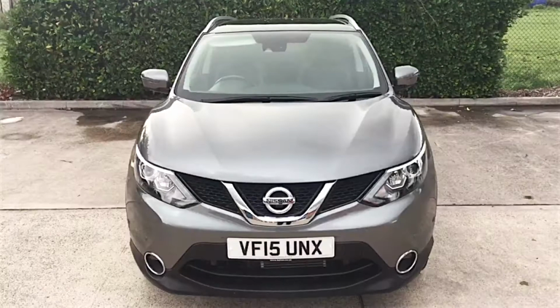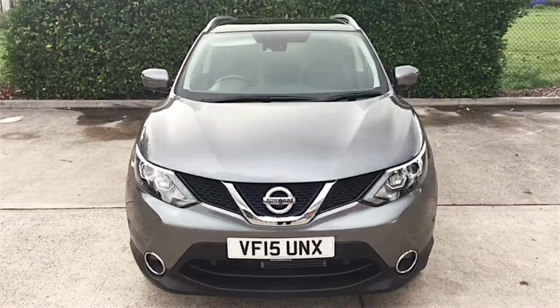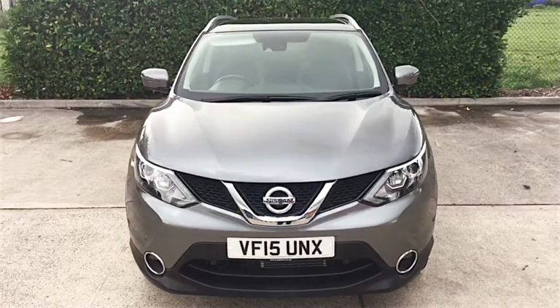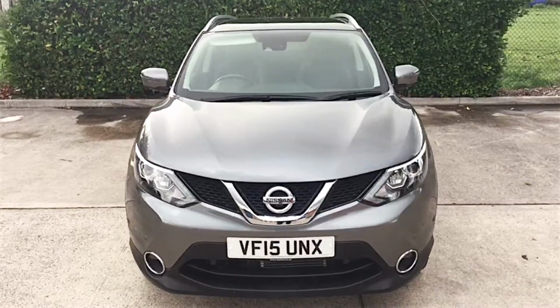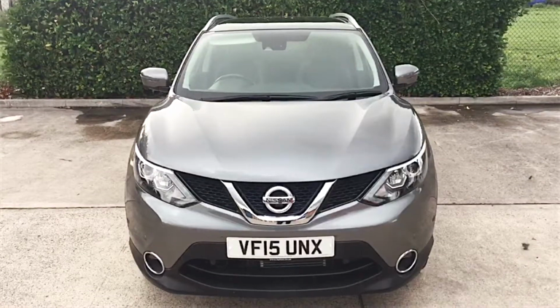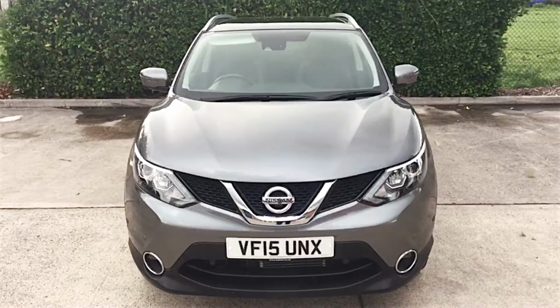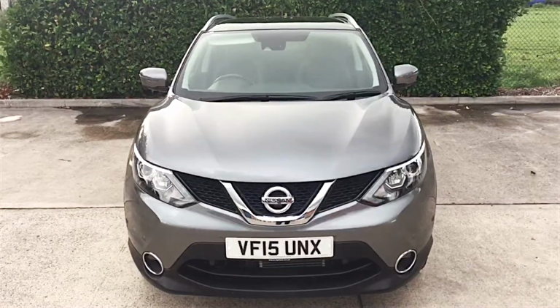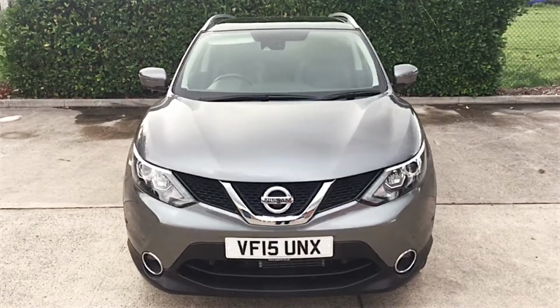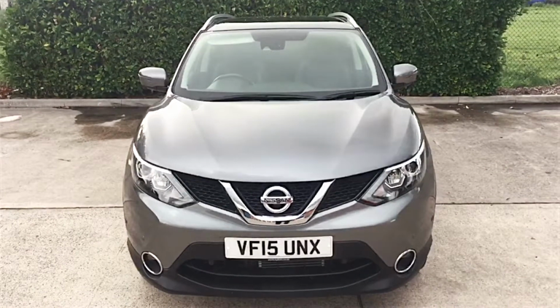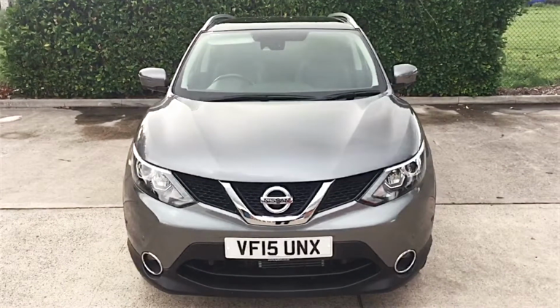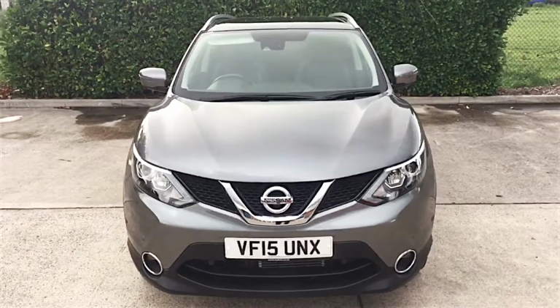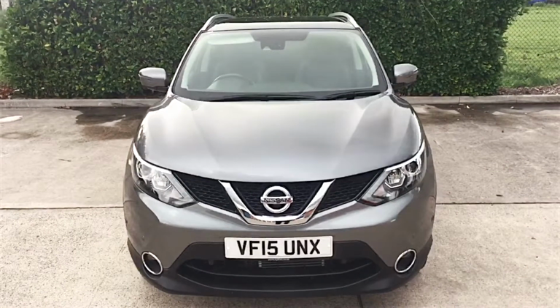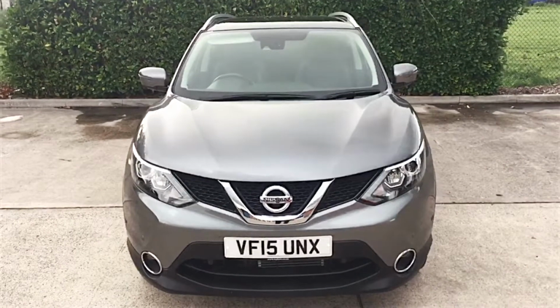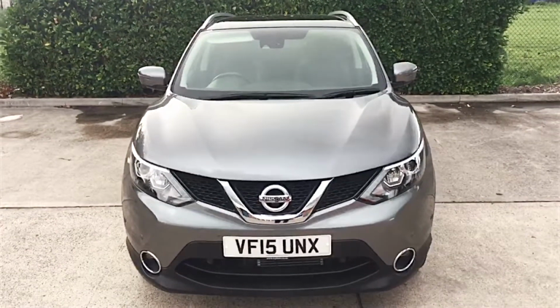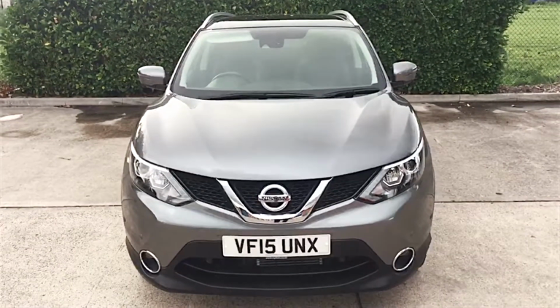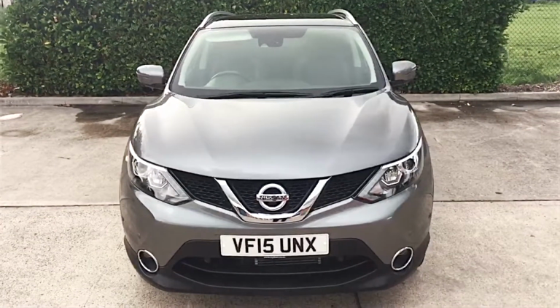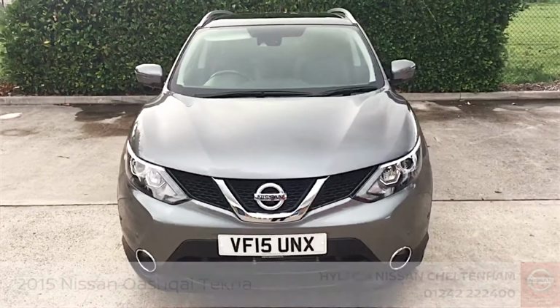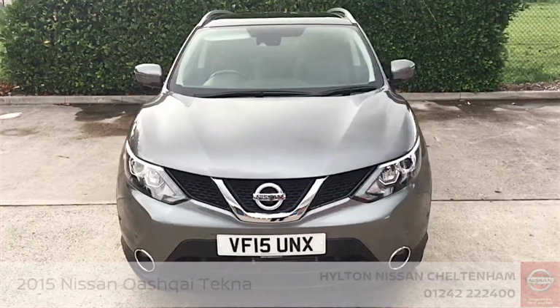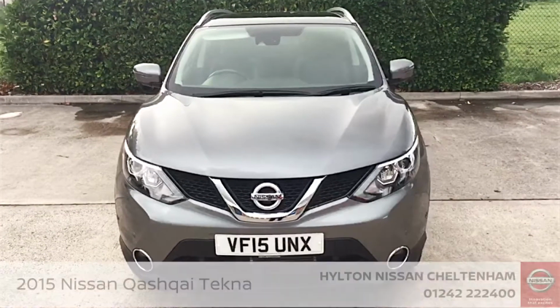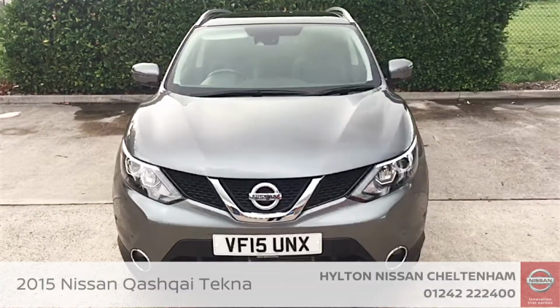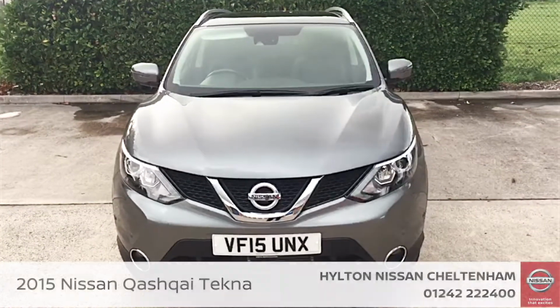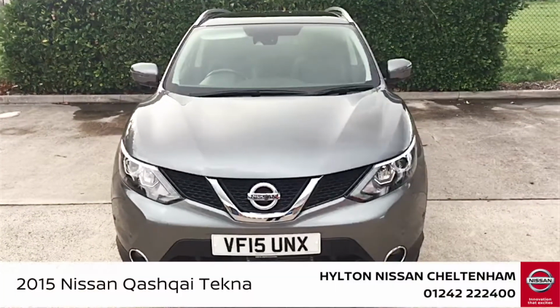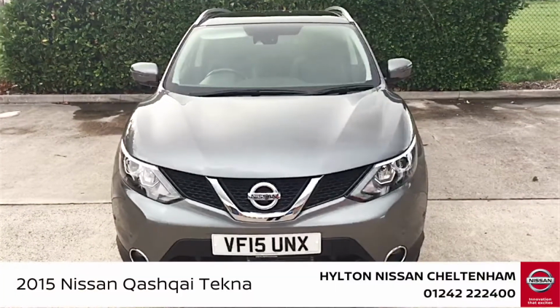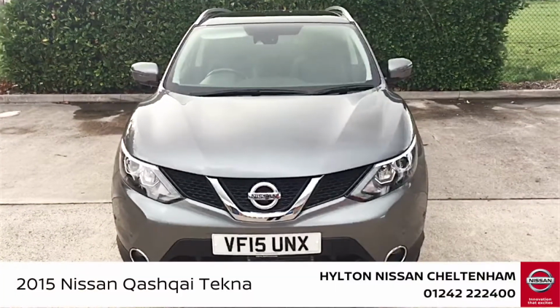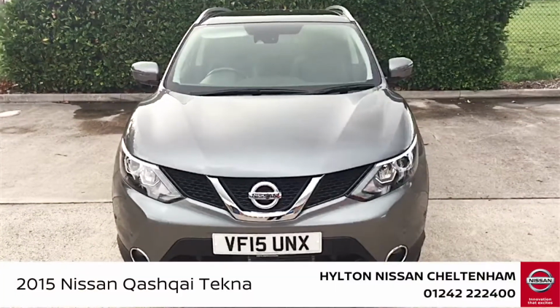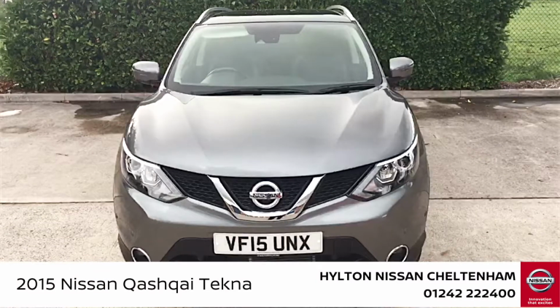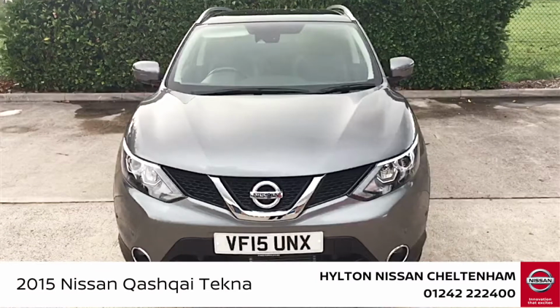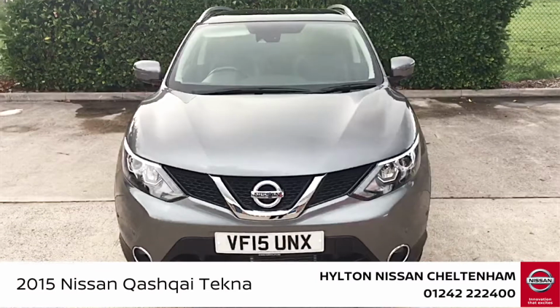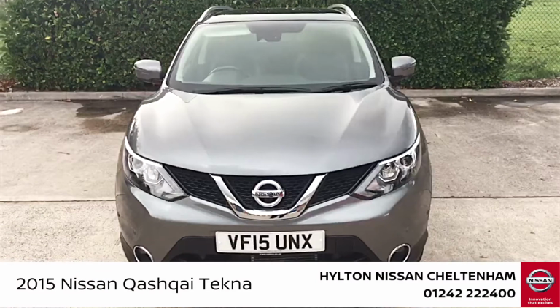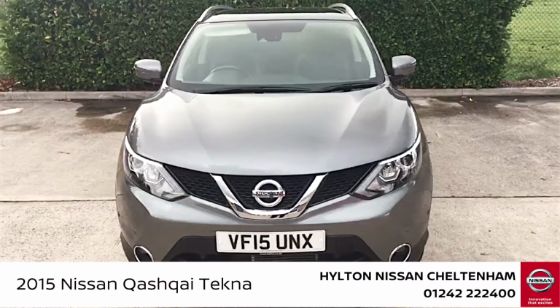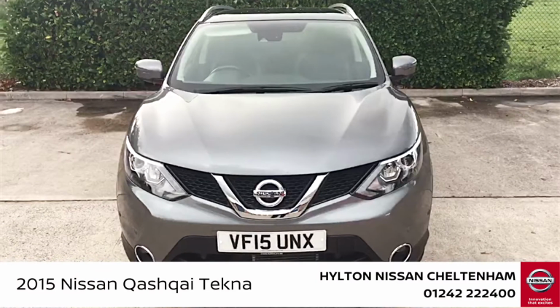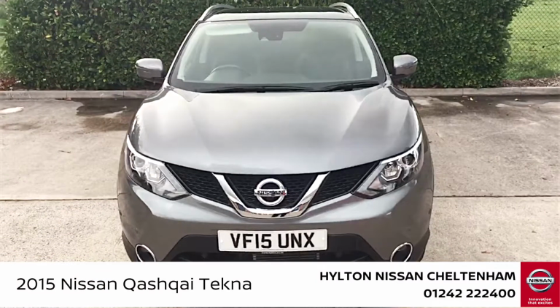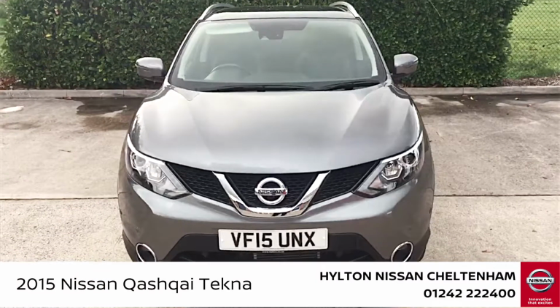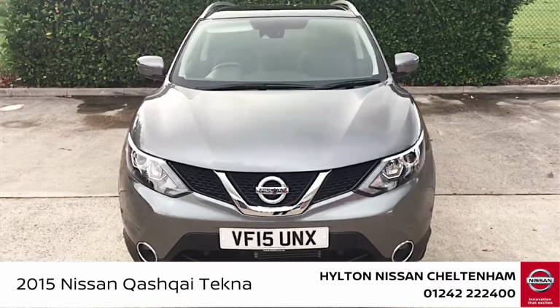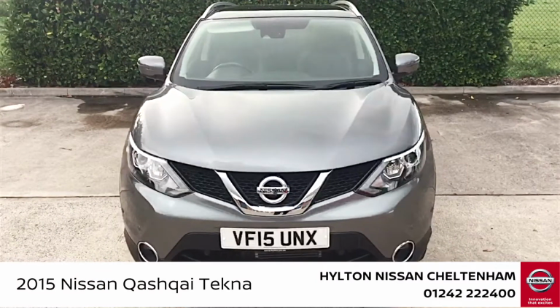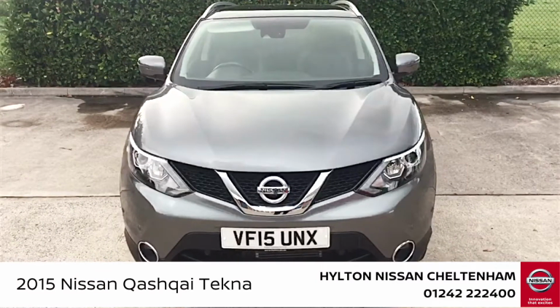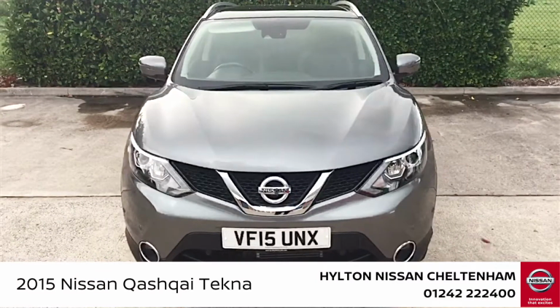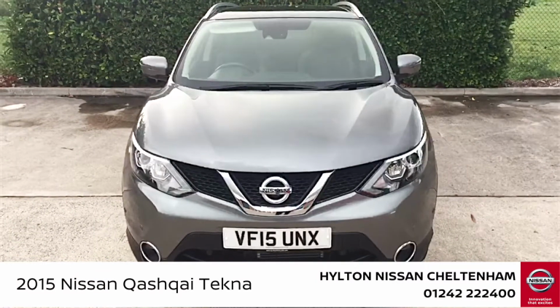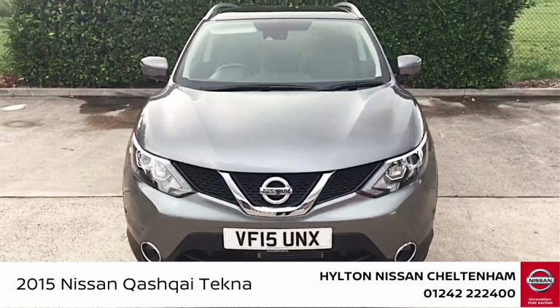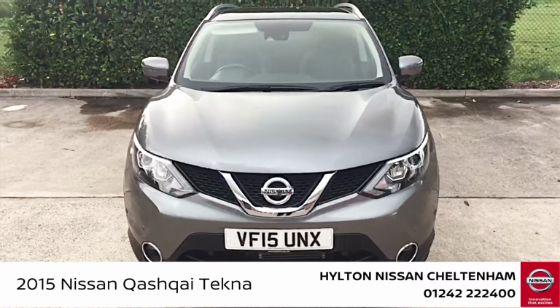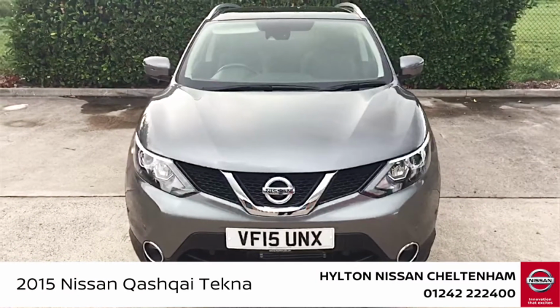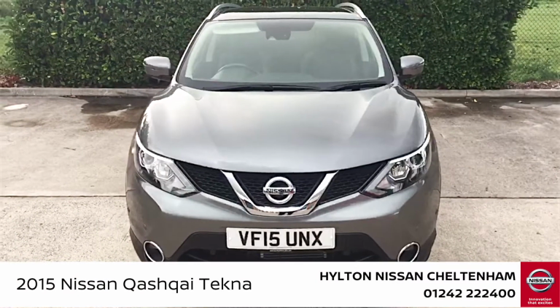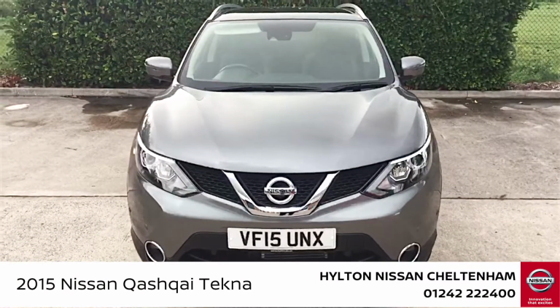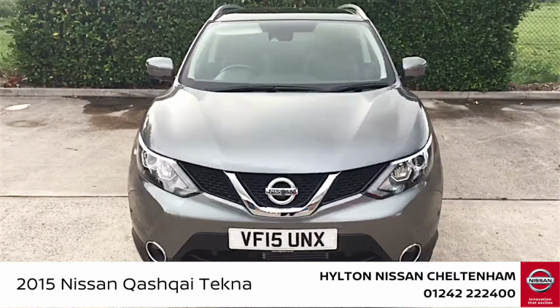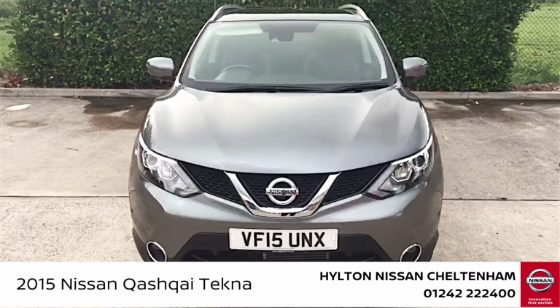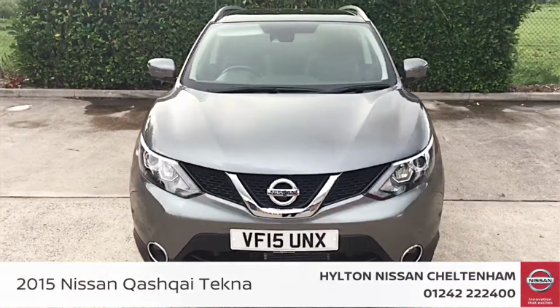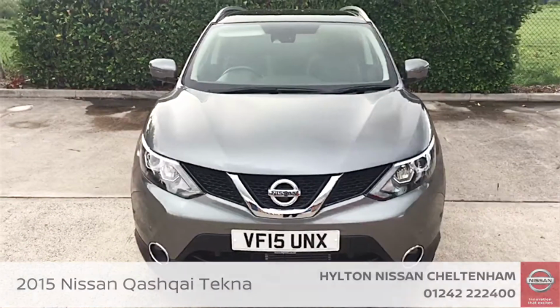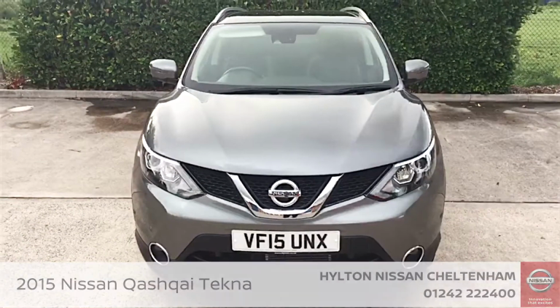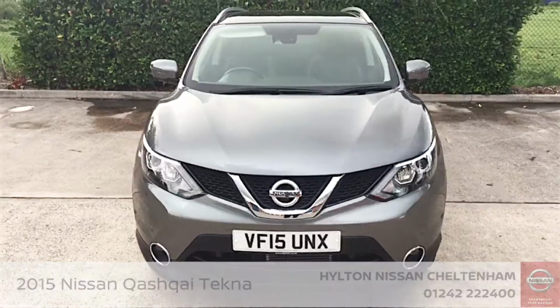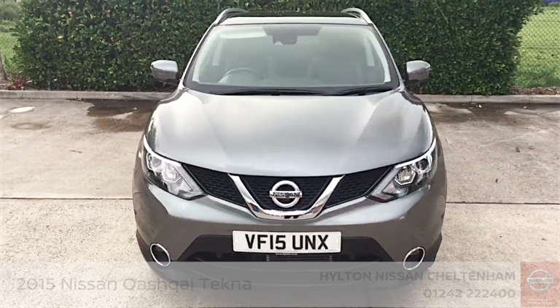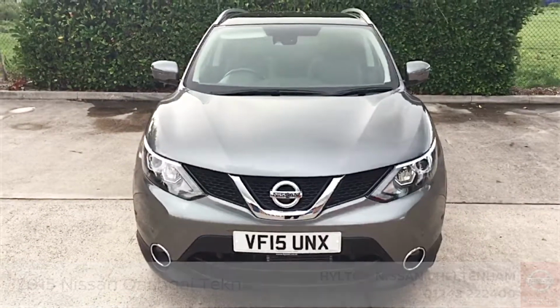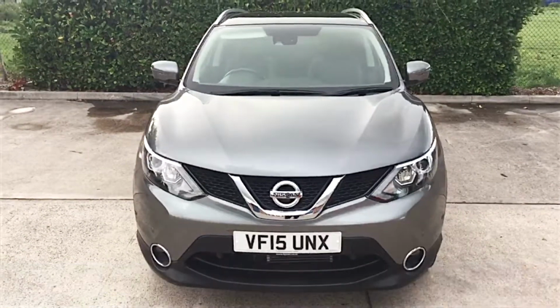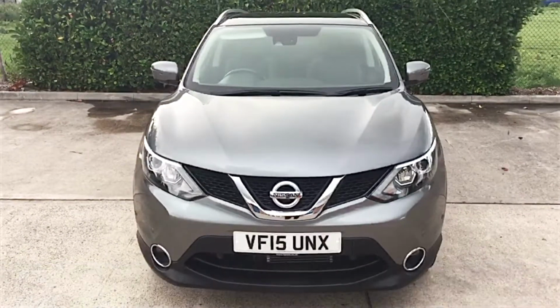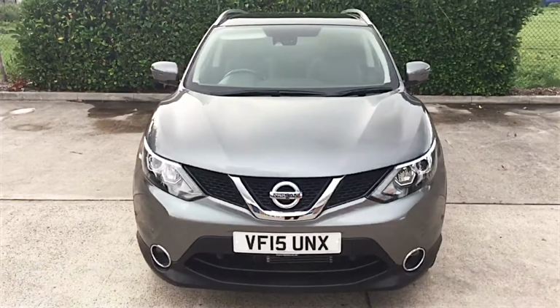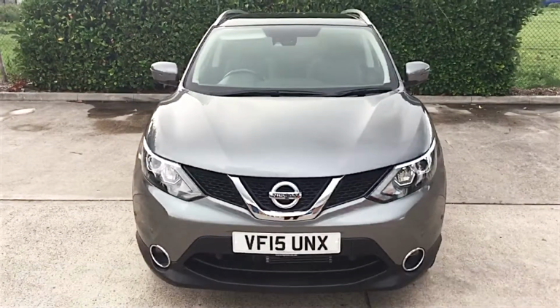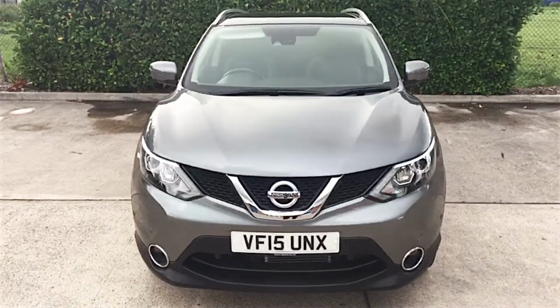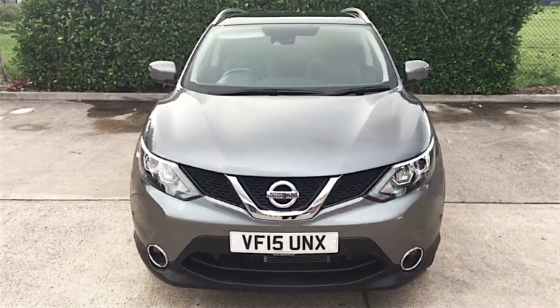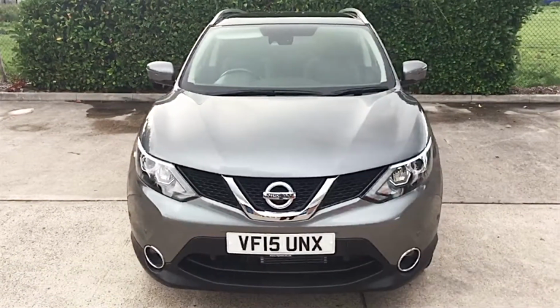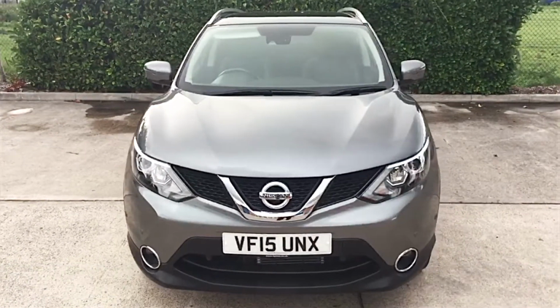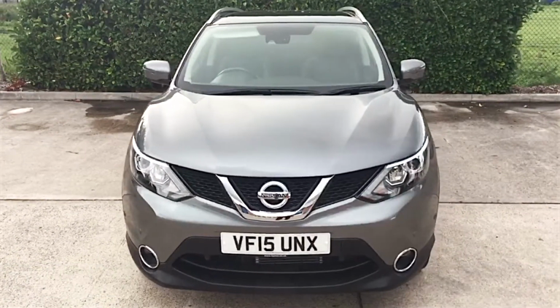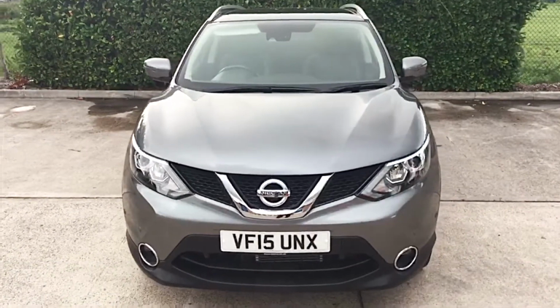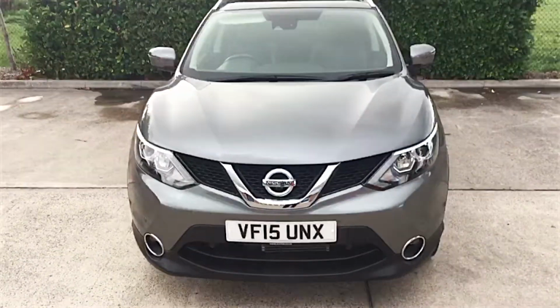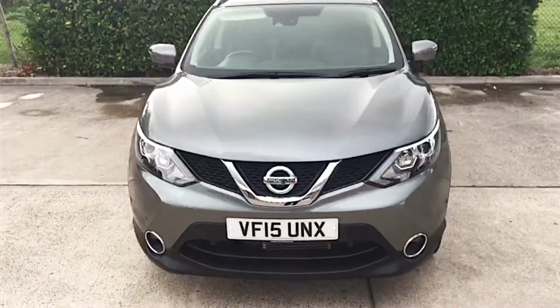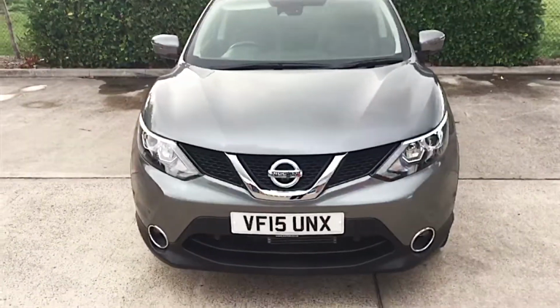Hello there, my name's Alex, I'm one of the sales executives from Hylton Nissan Cheltenham. Today I want to show you around the 15-plate Qashqai Tekna automatic diesel.